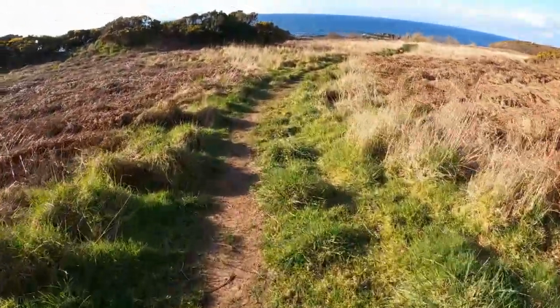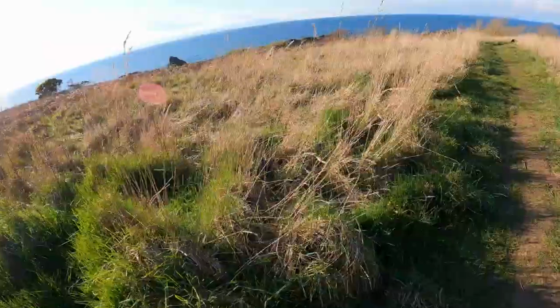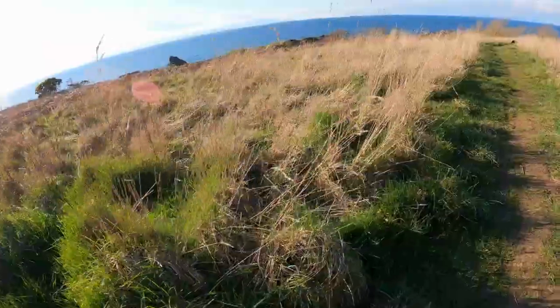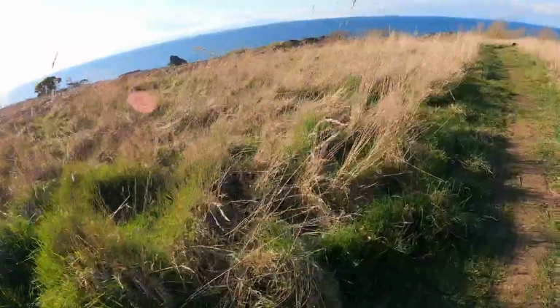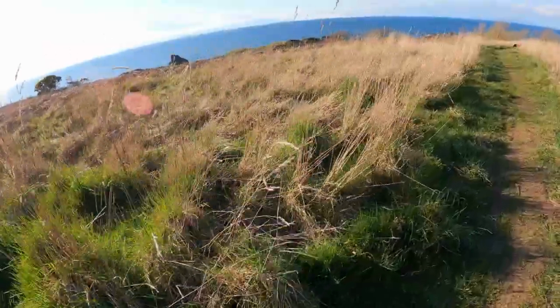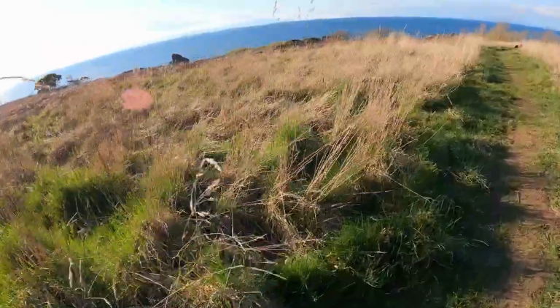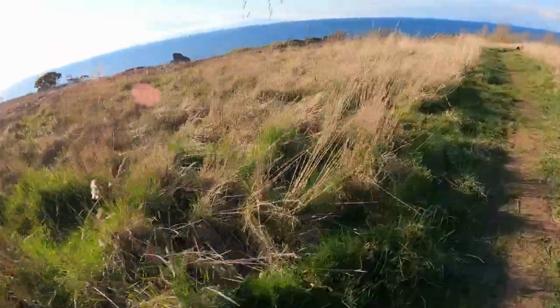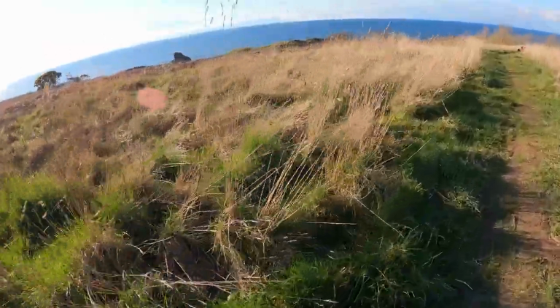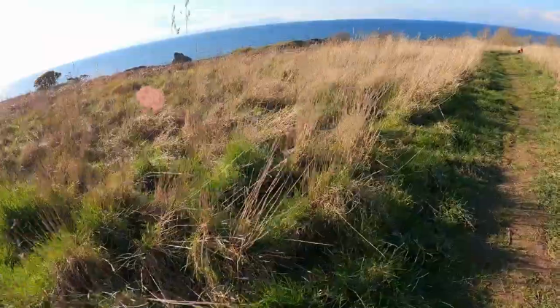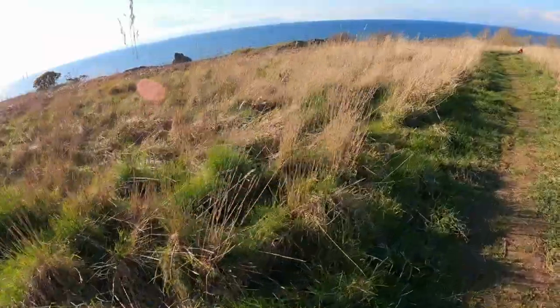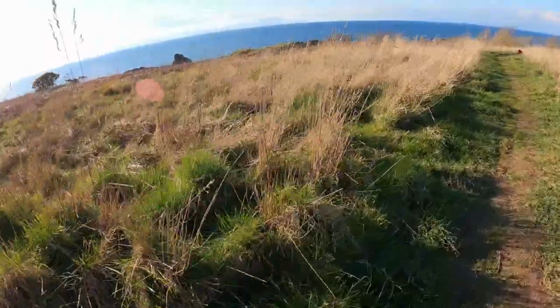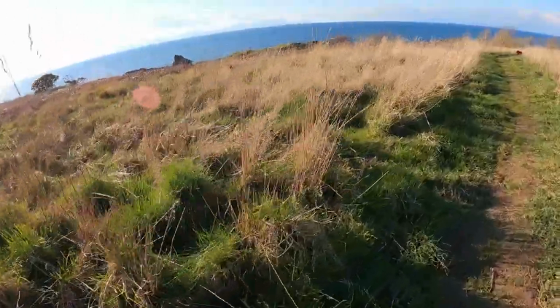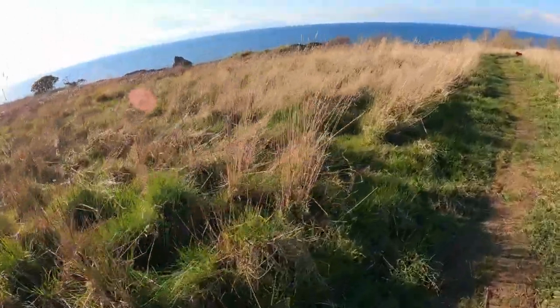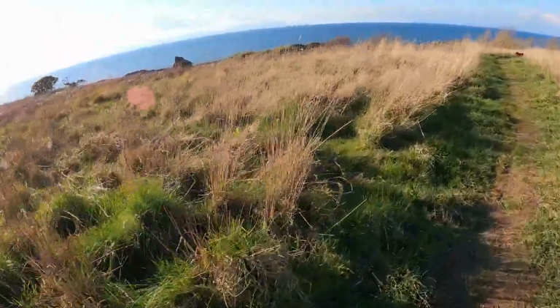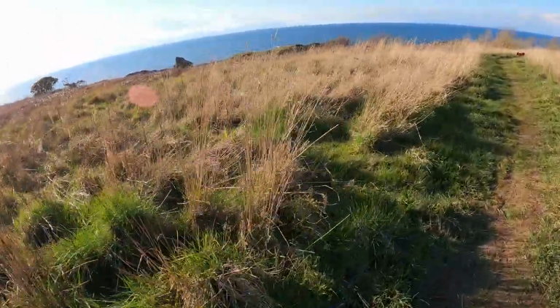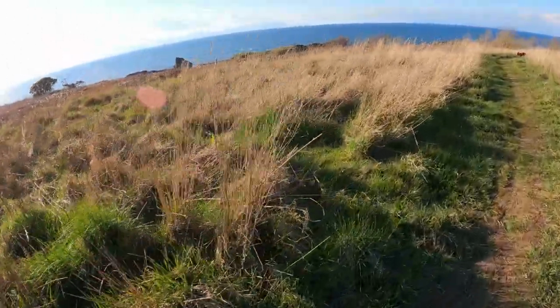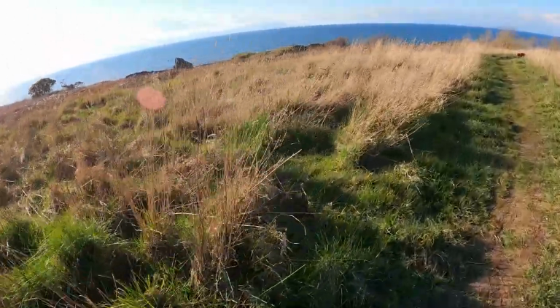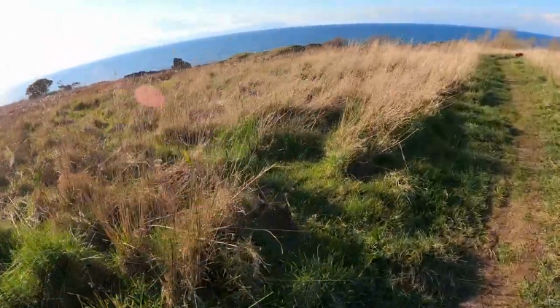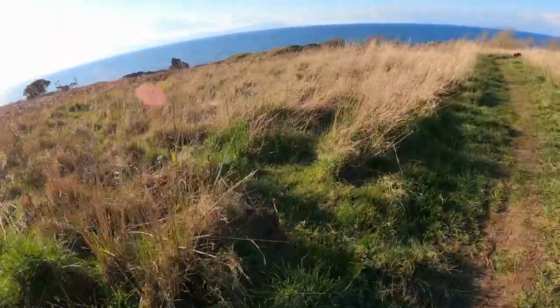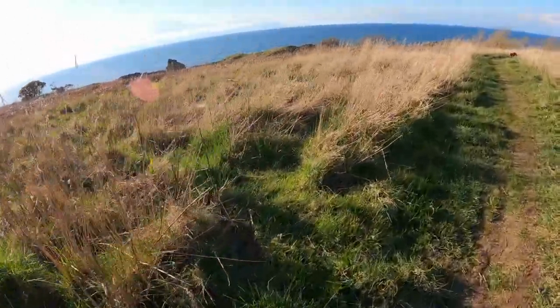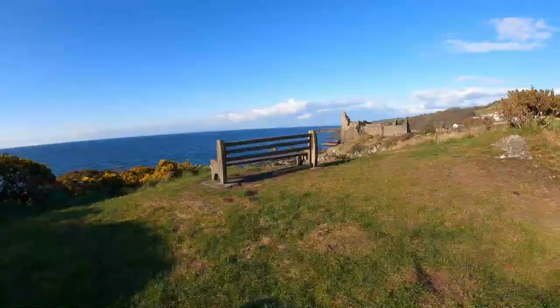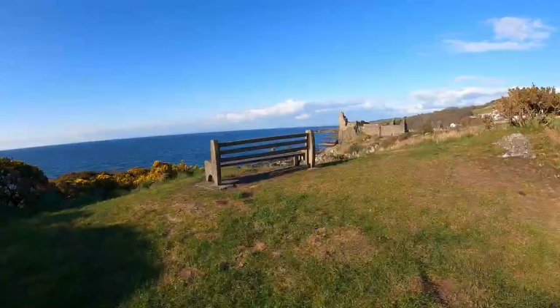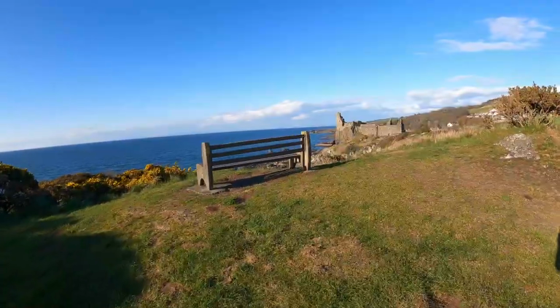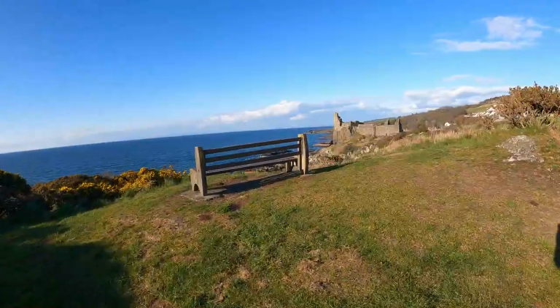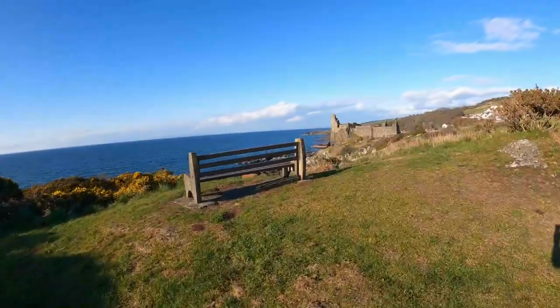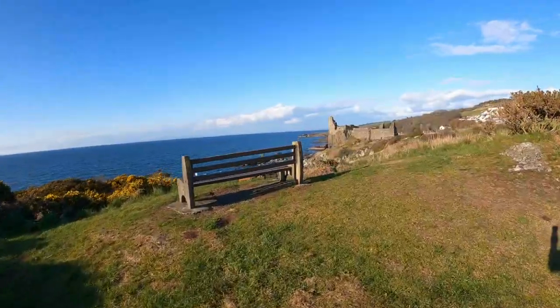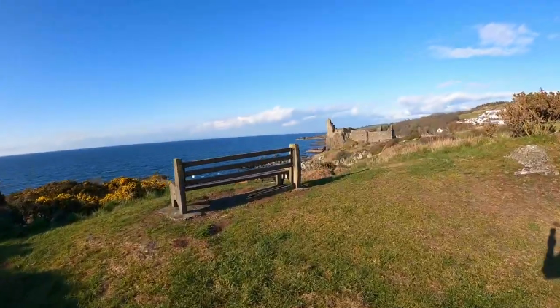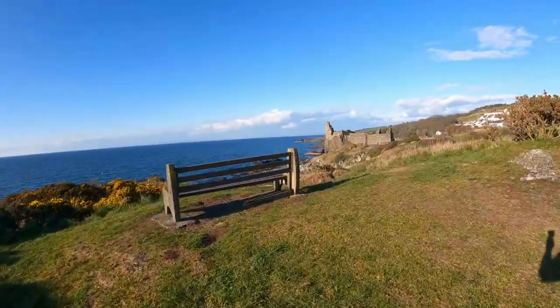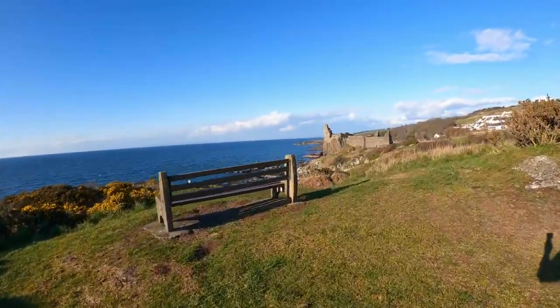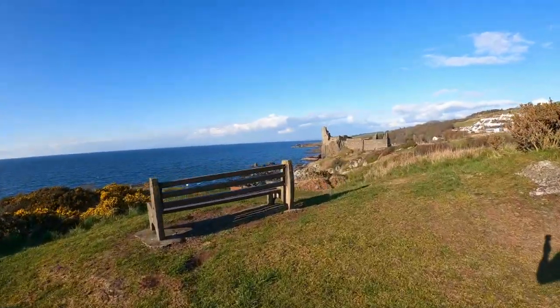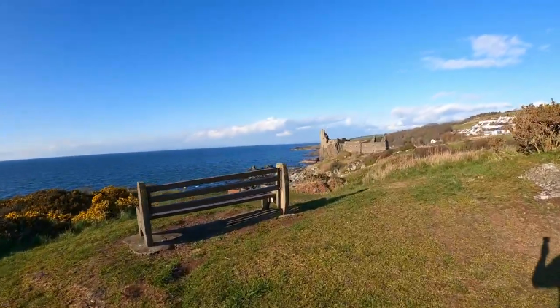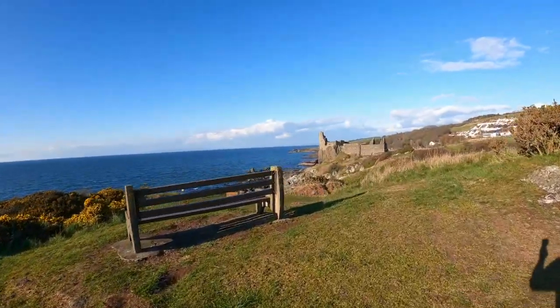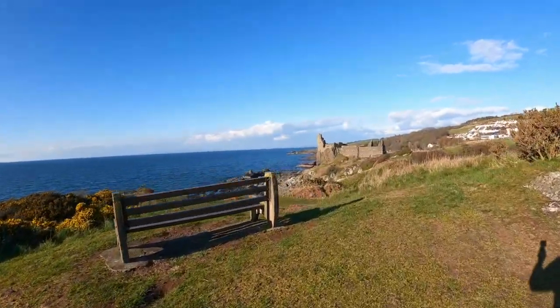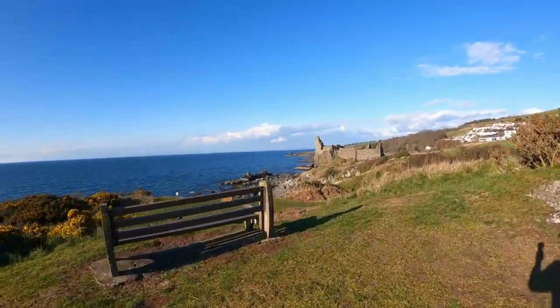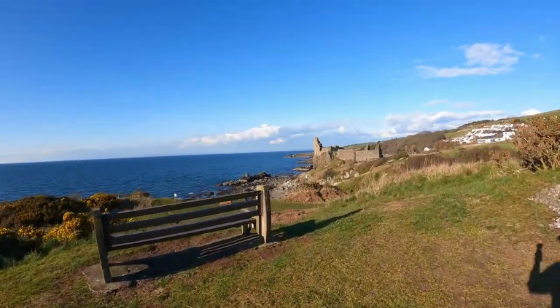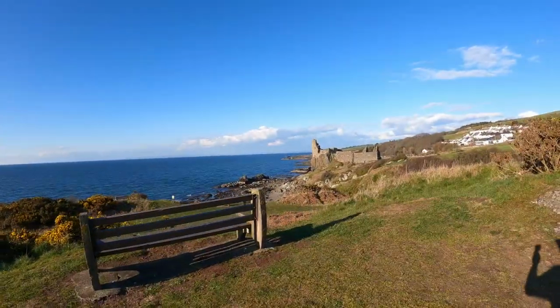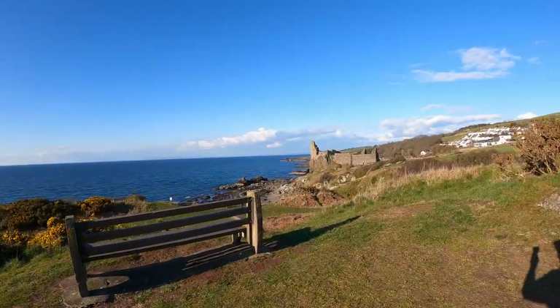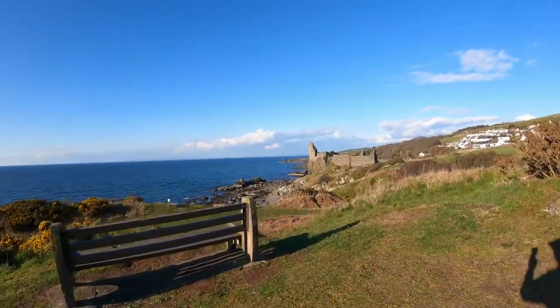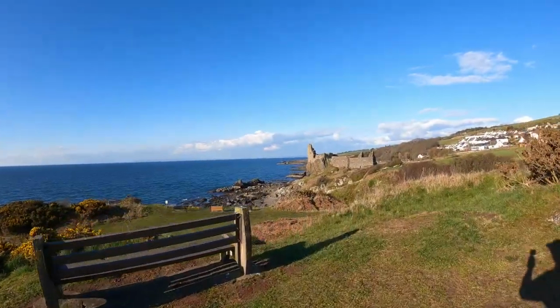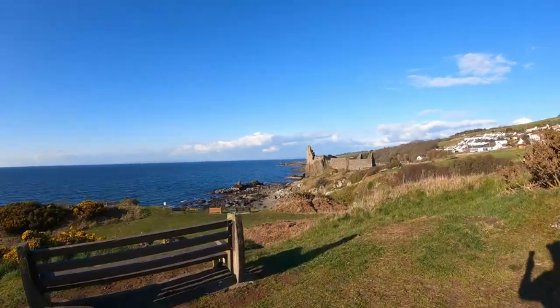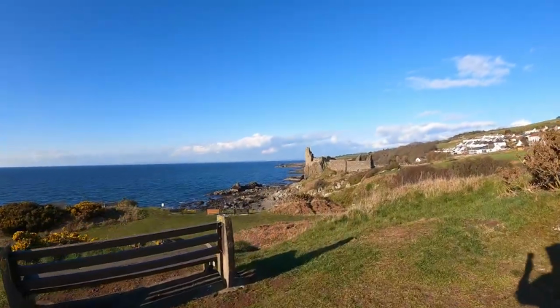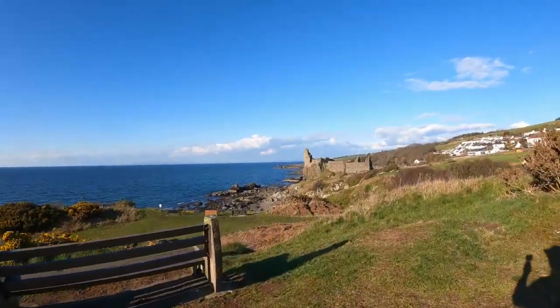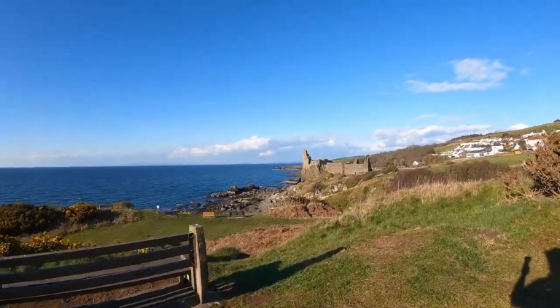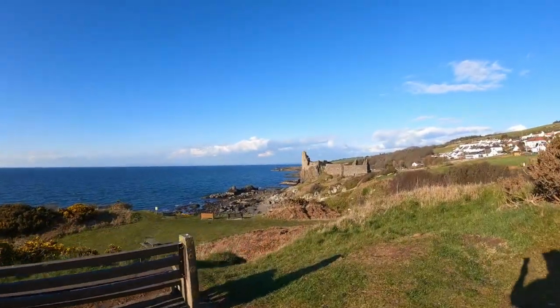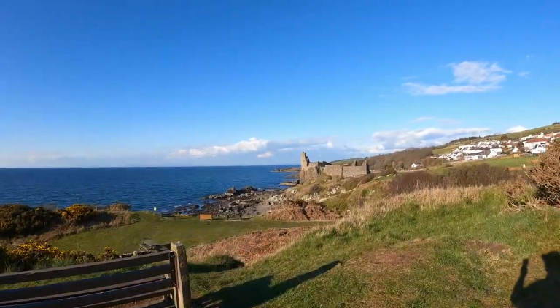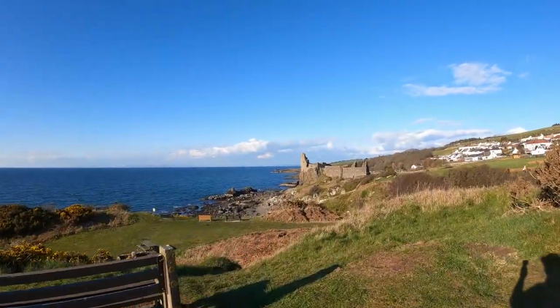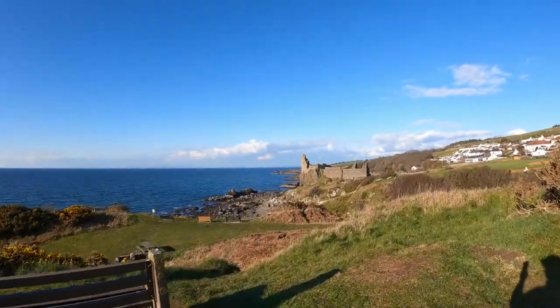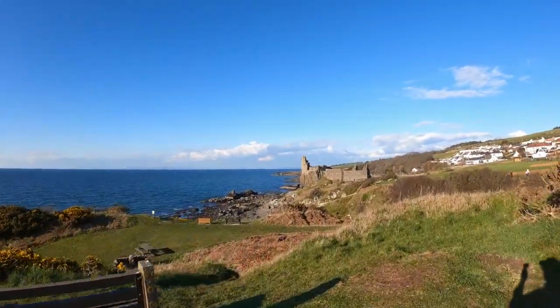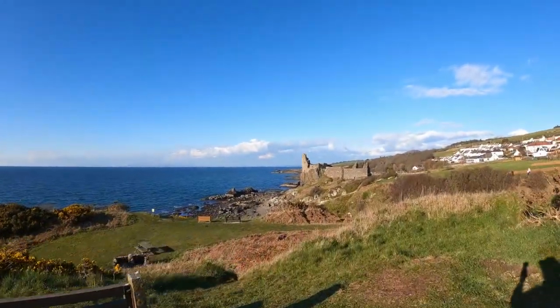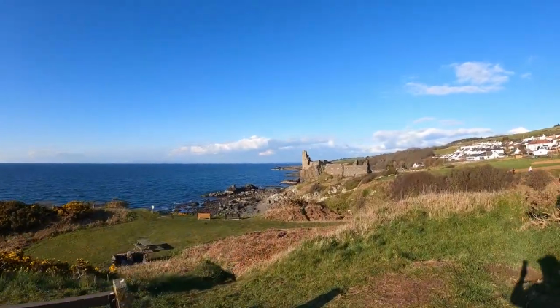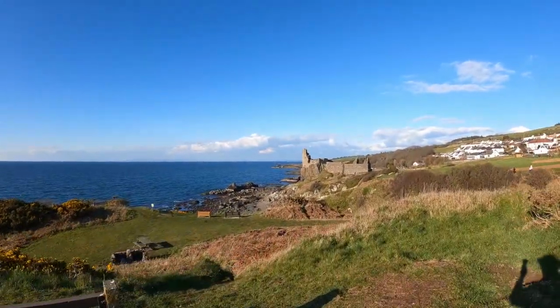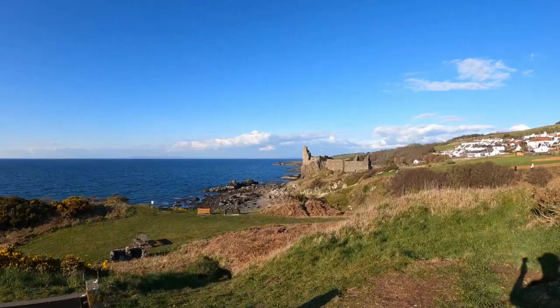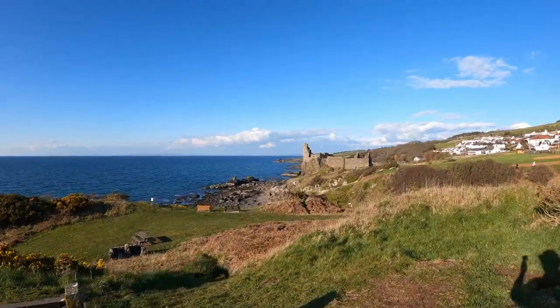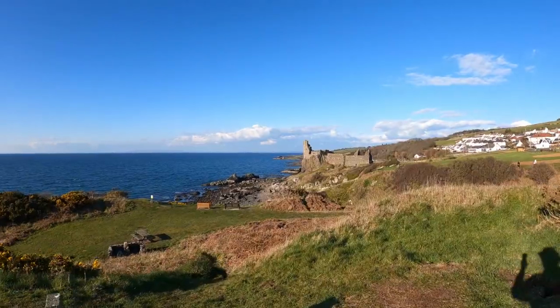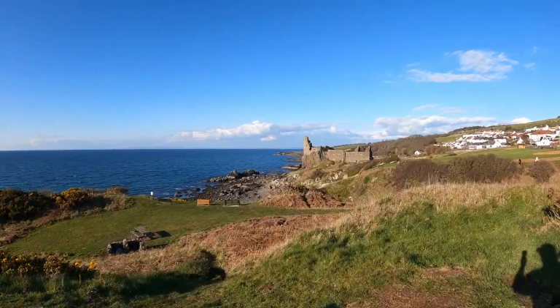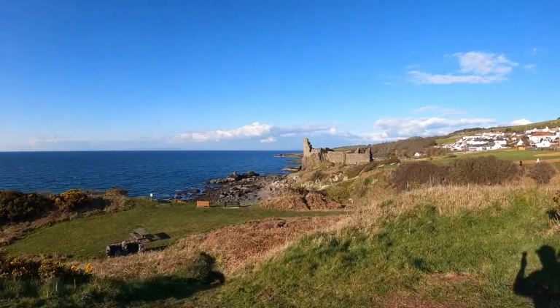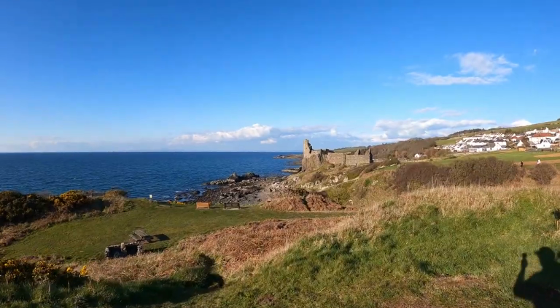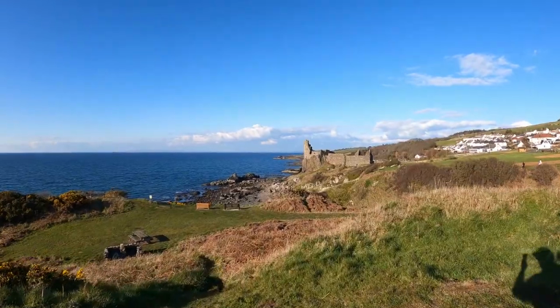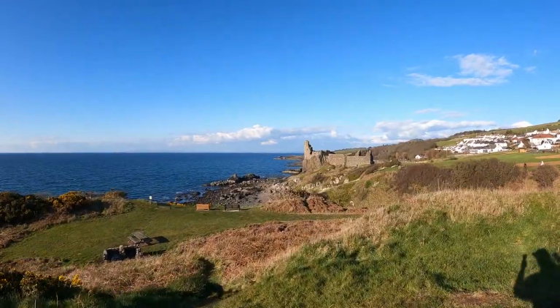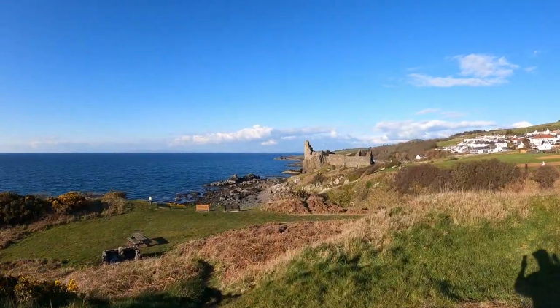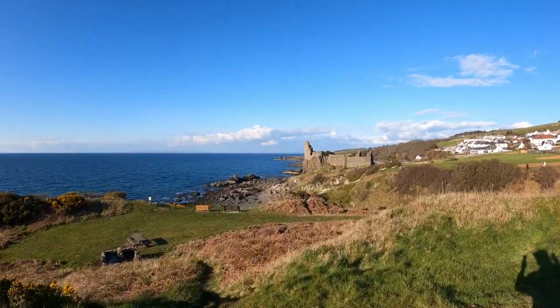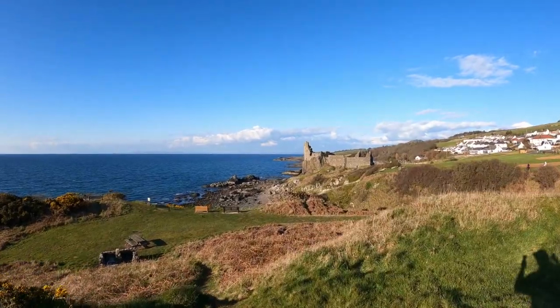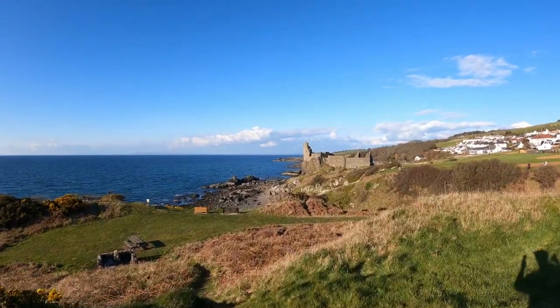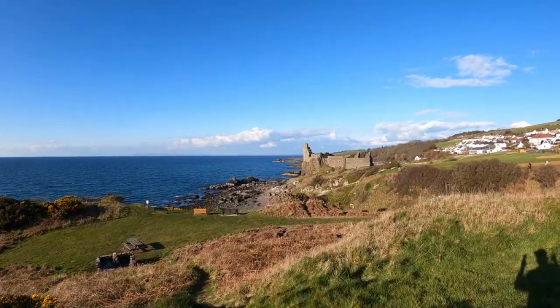Prime tick territory. And there it is — it's Dunure Castle.